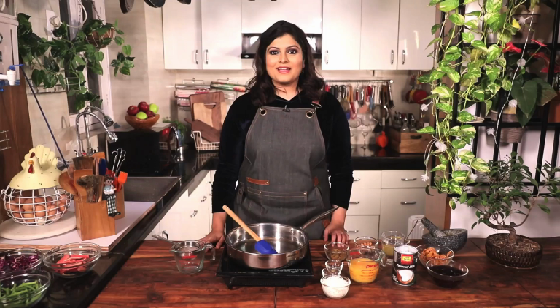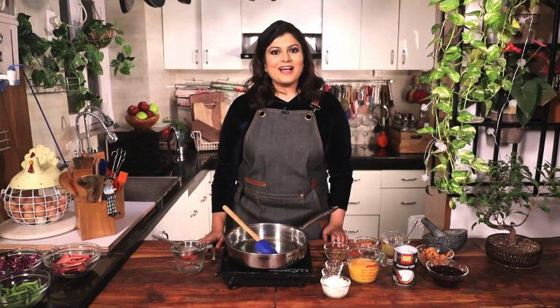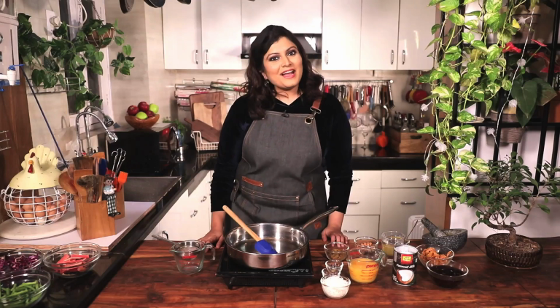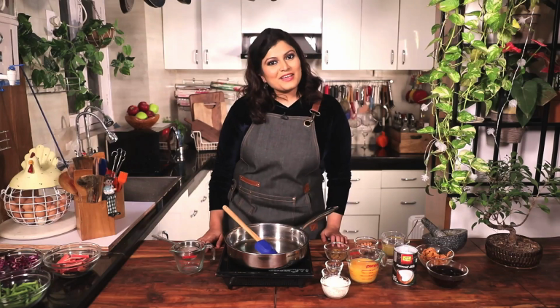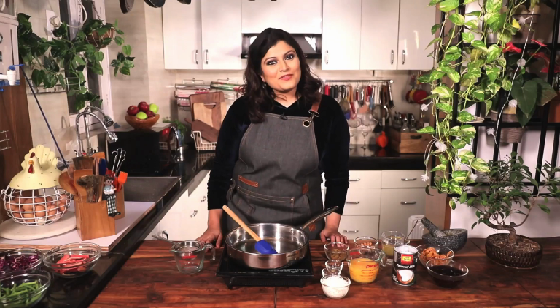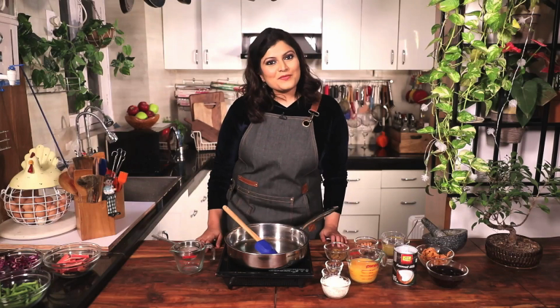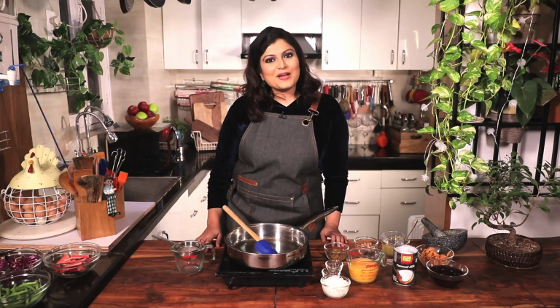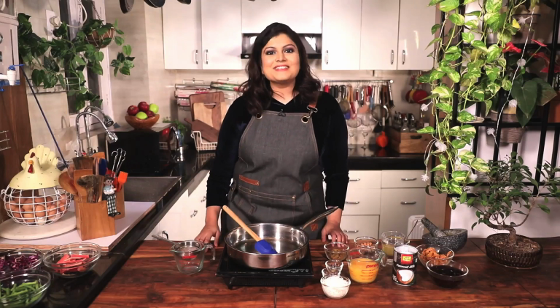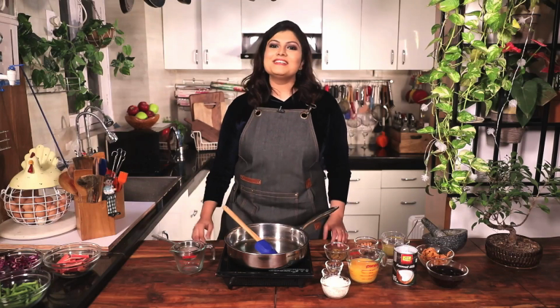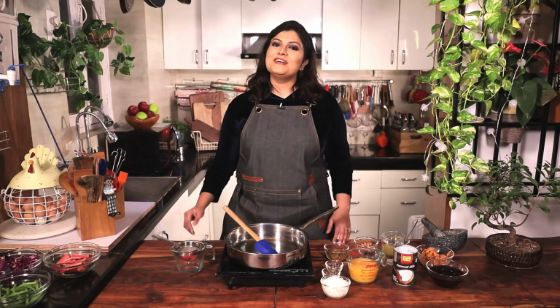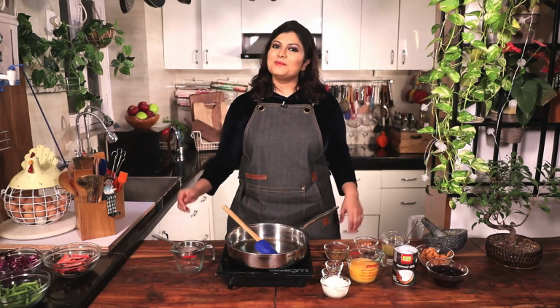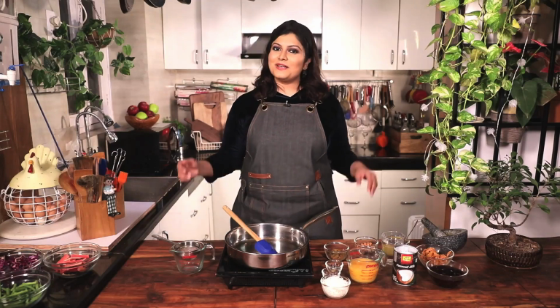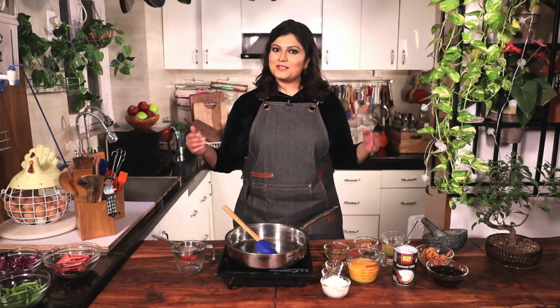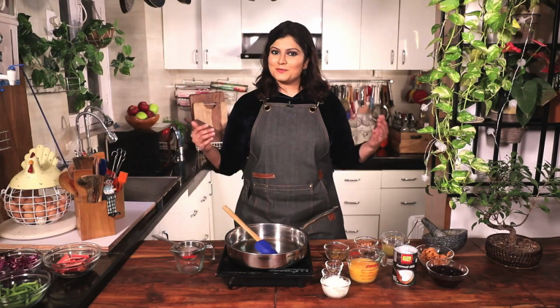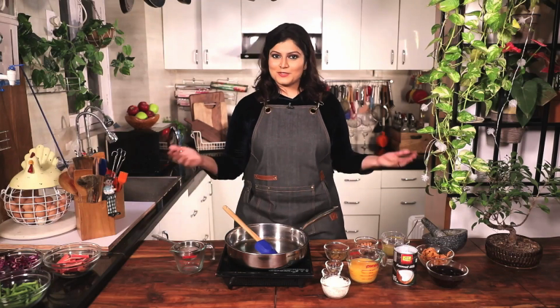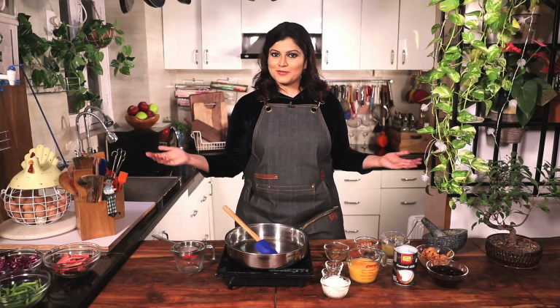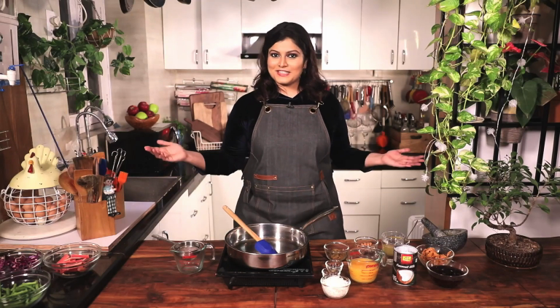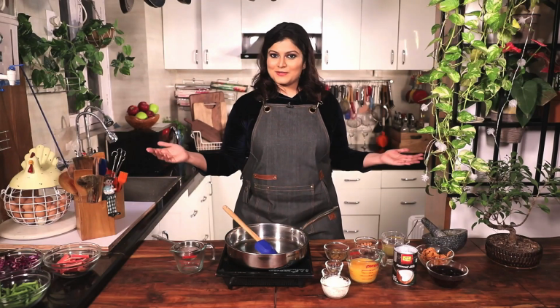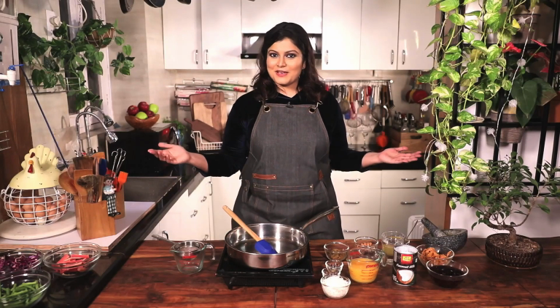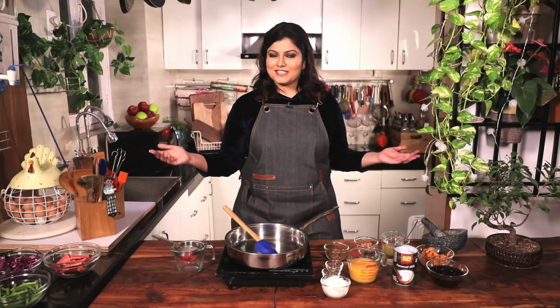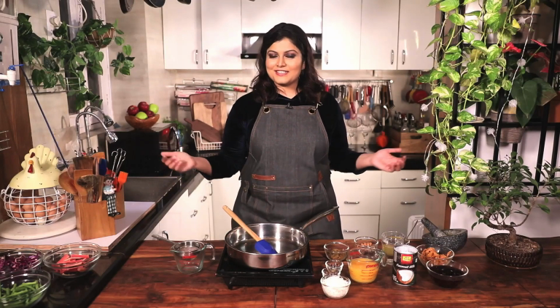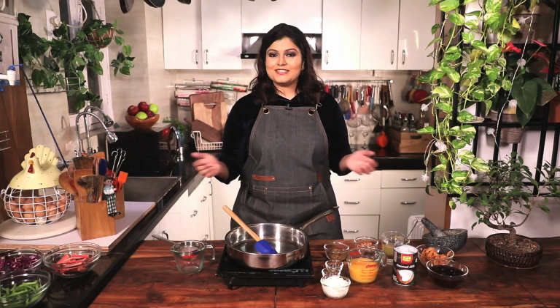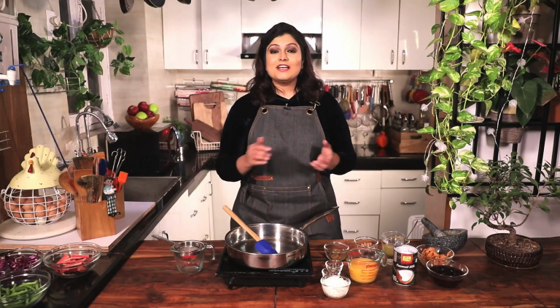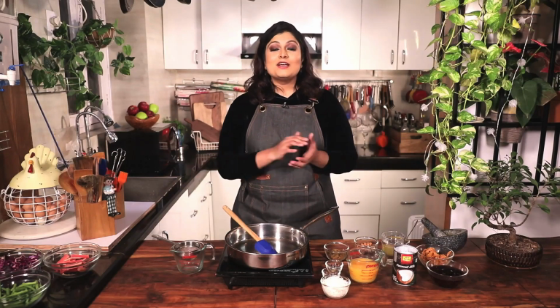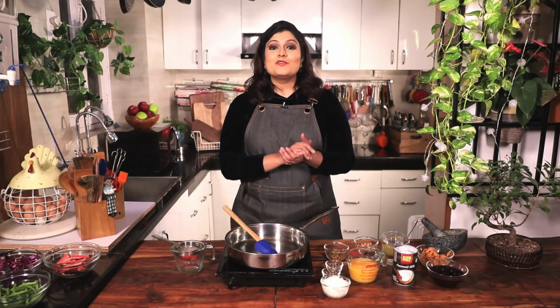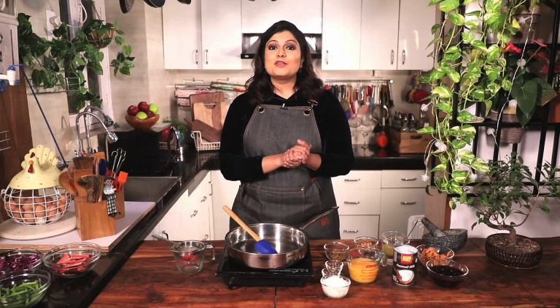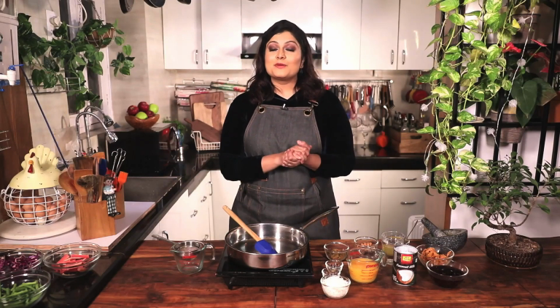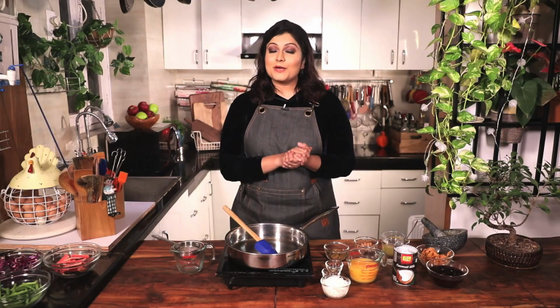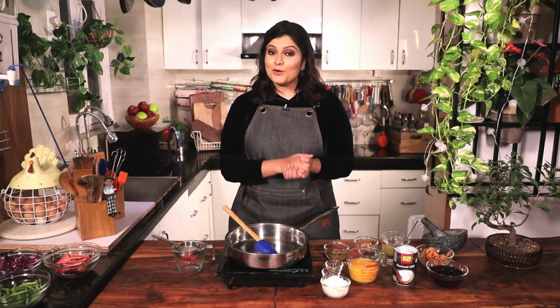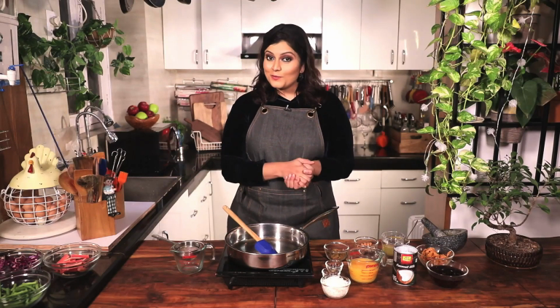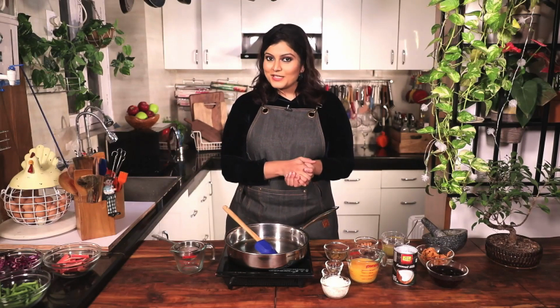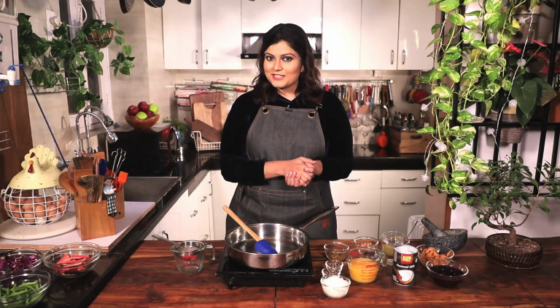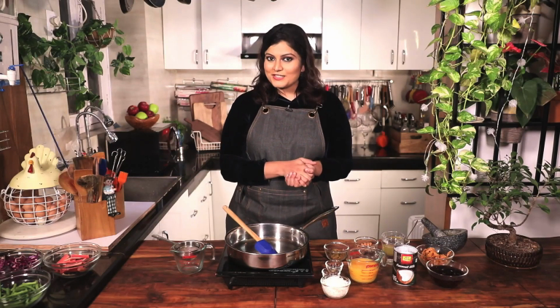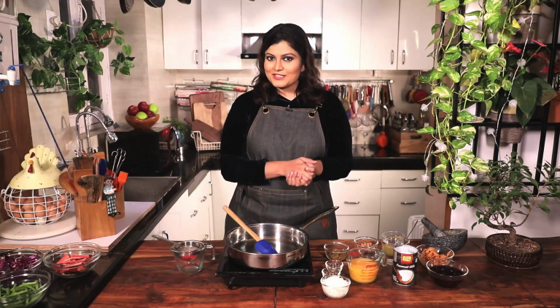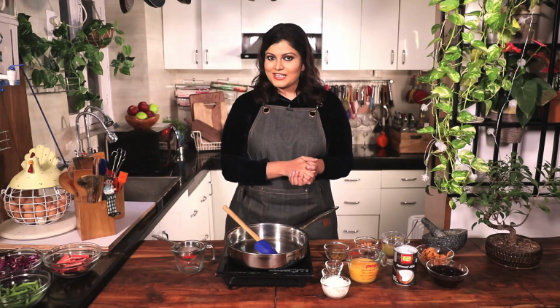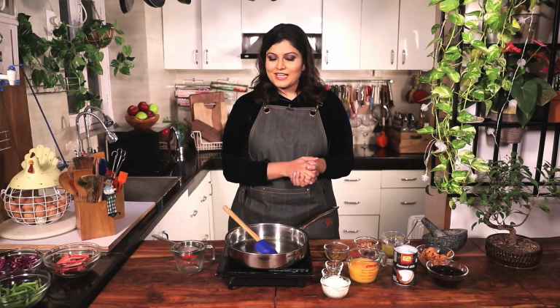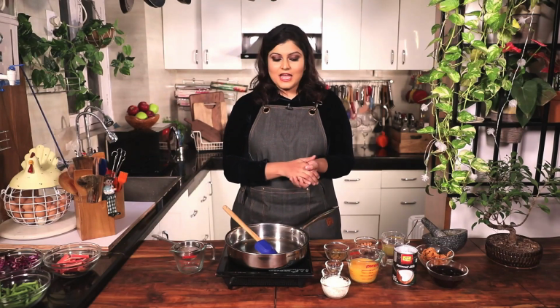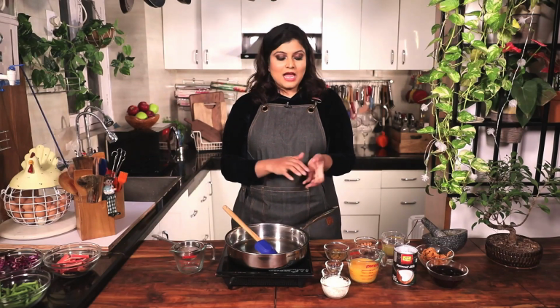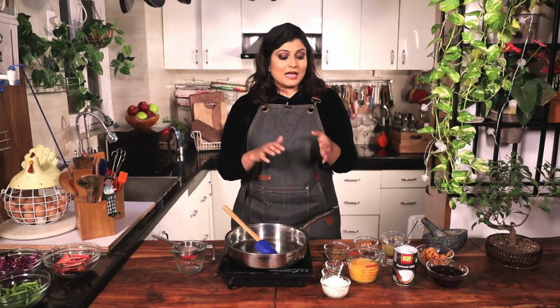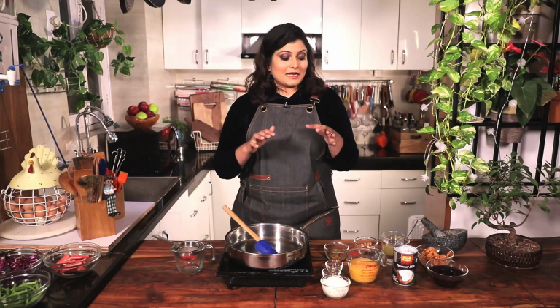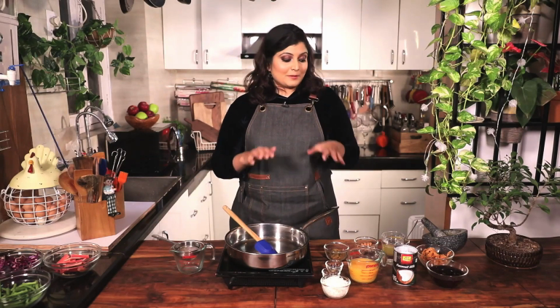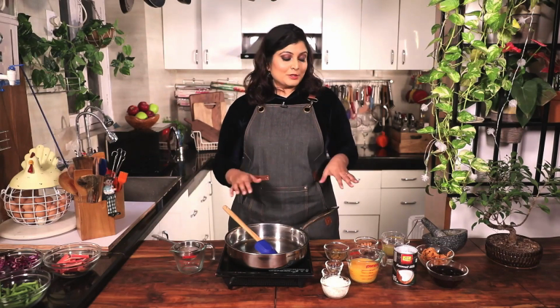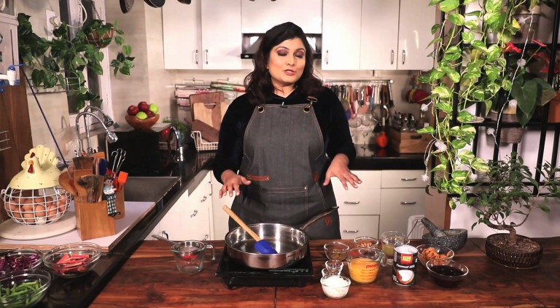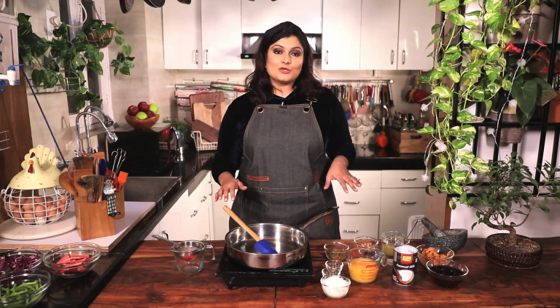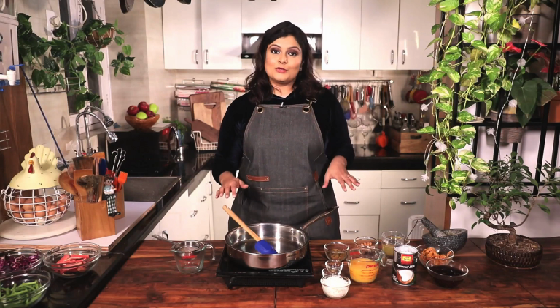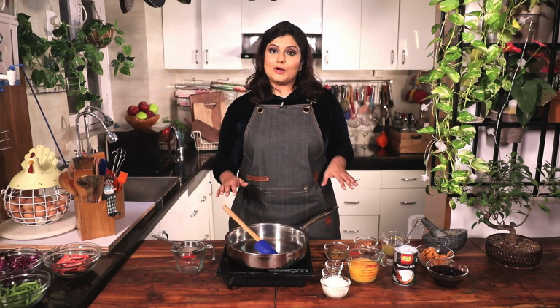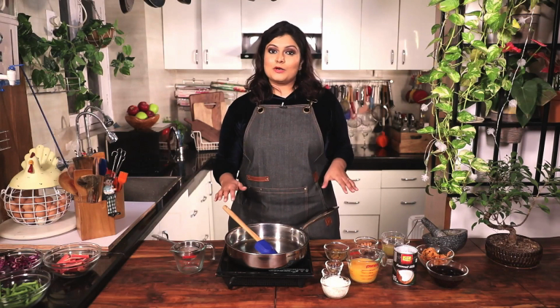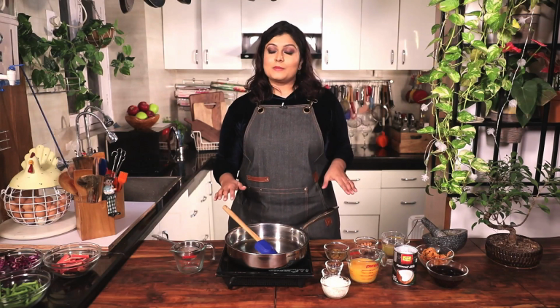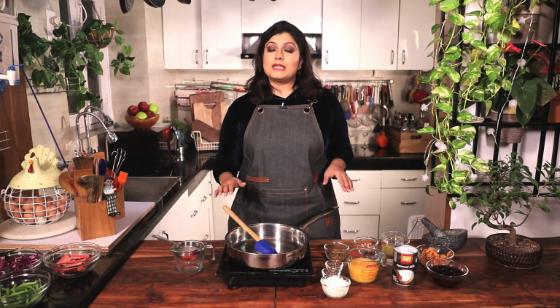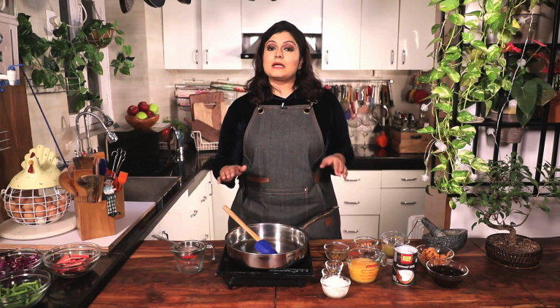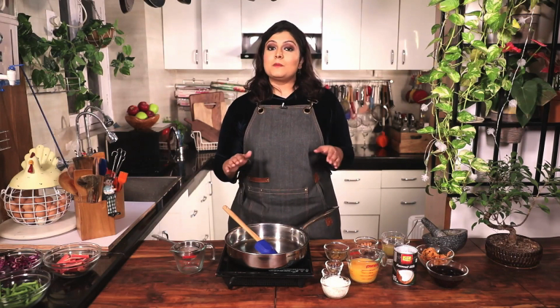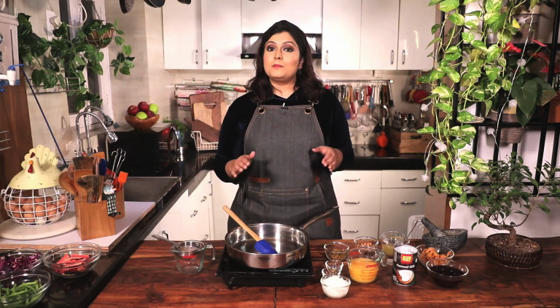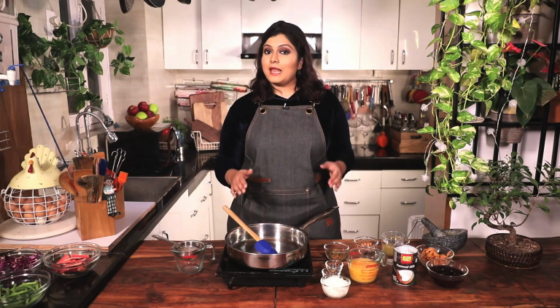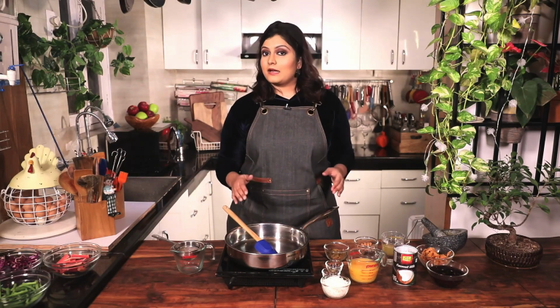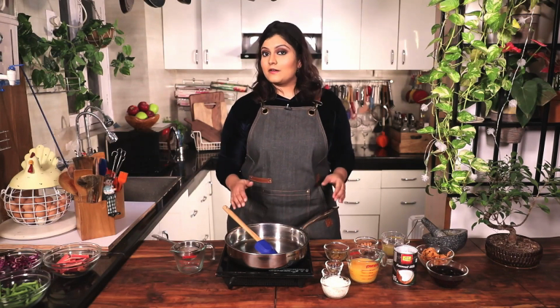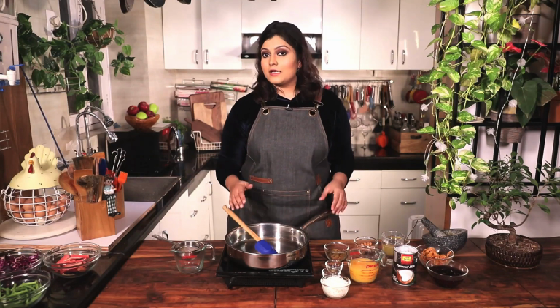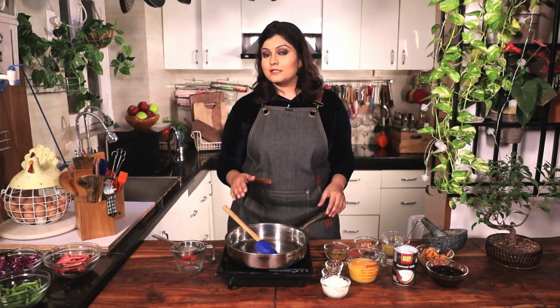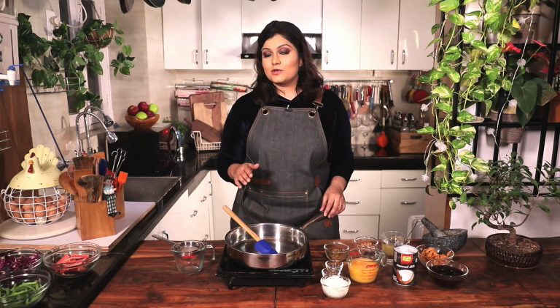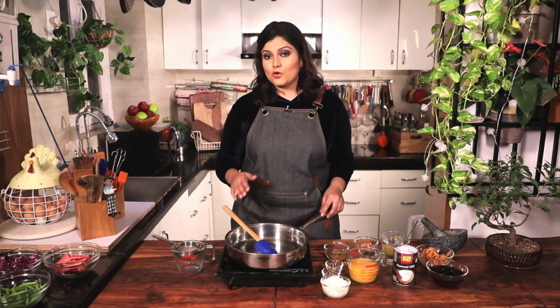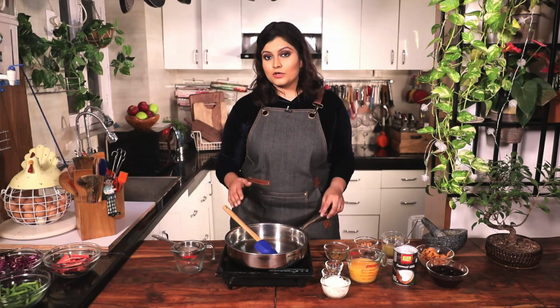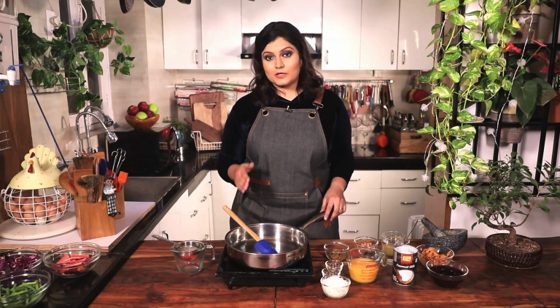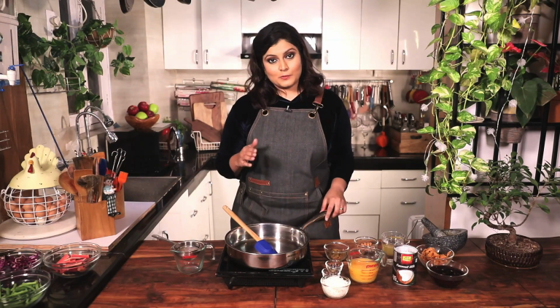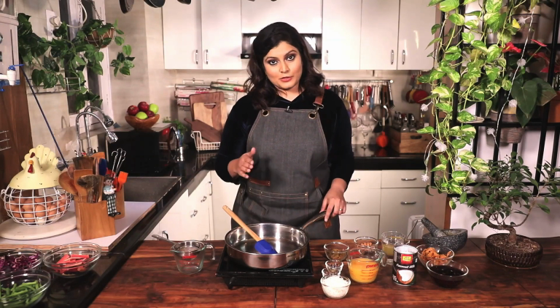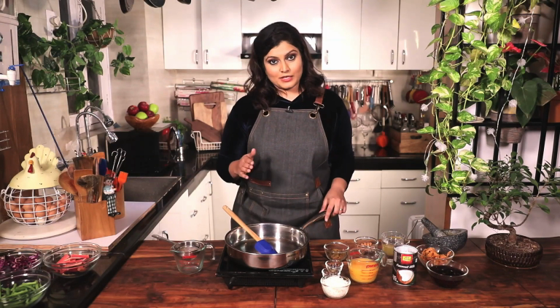Hi everyone, welcome to Smriti's Special. We are in my home kitchen today and I am going to show you how to make a black rice coconut pudding.